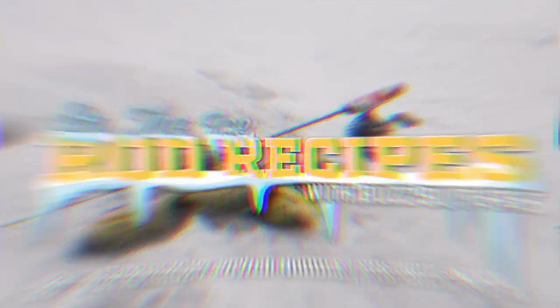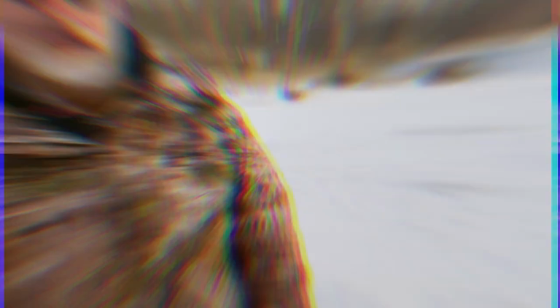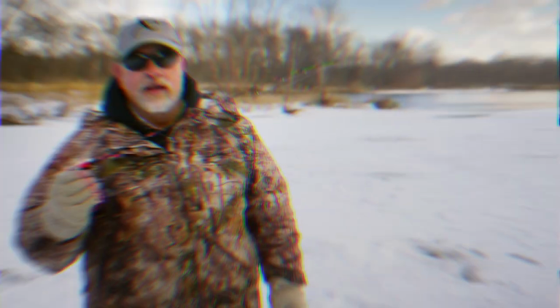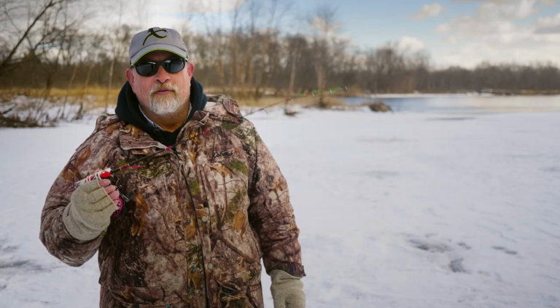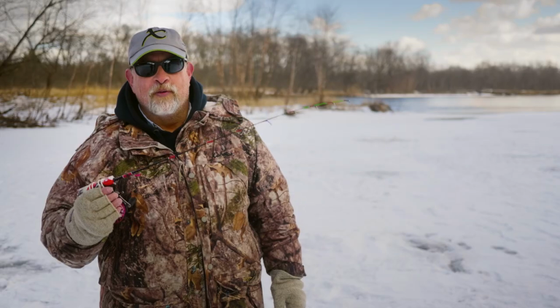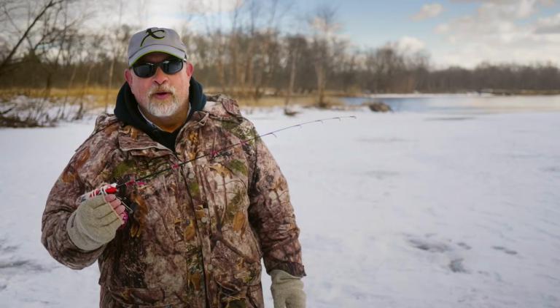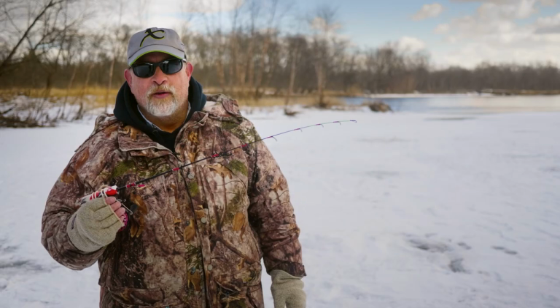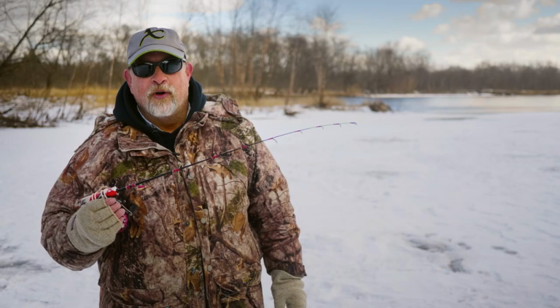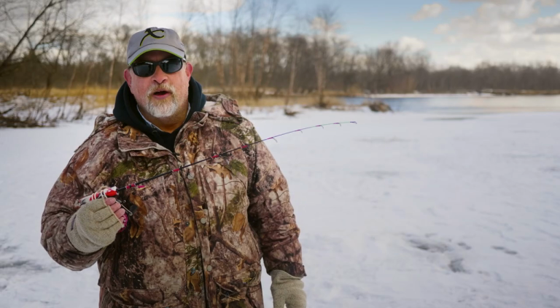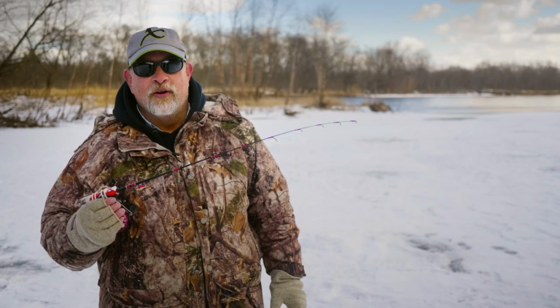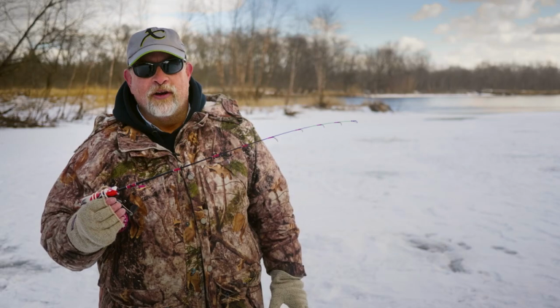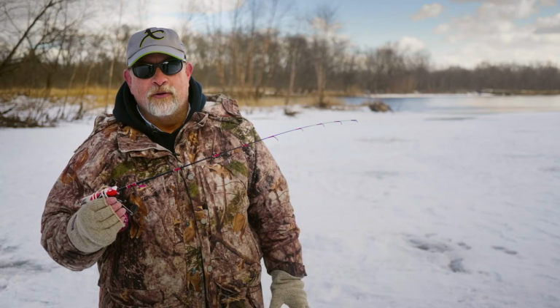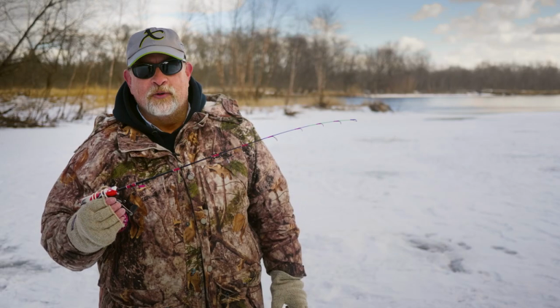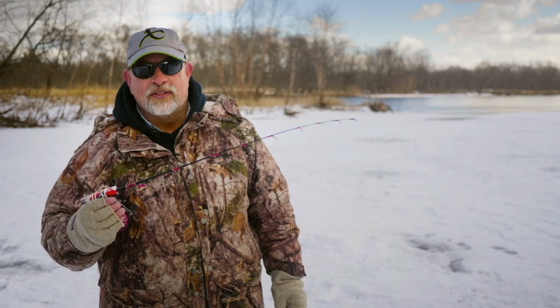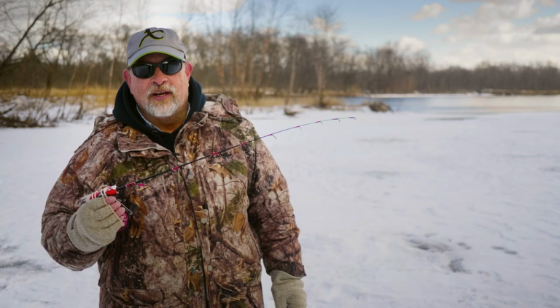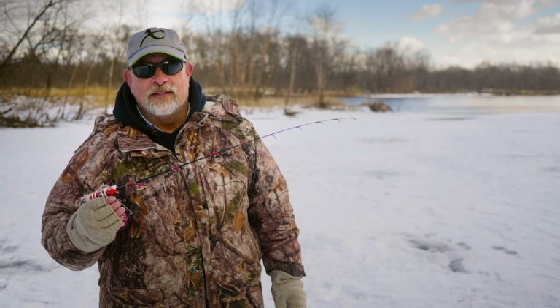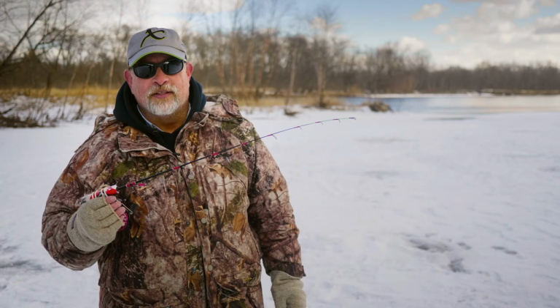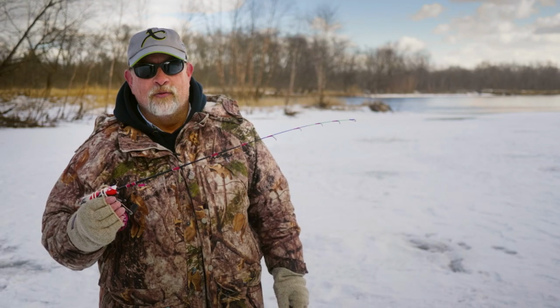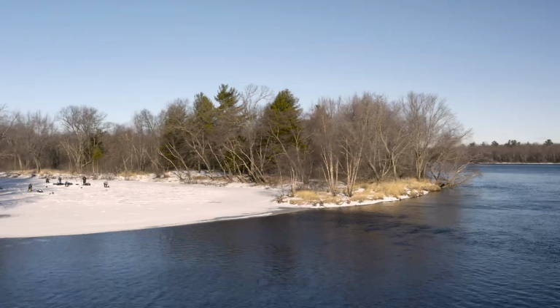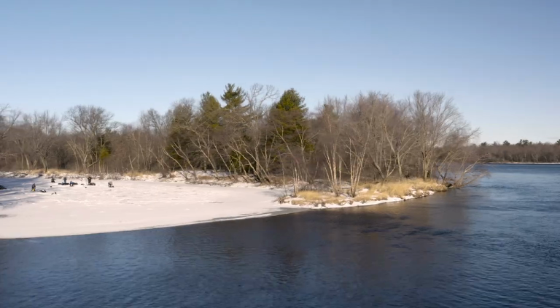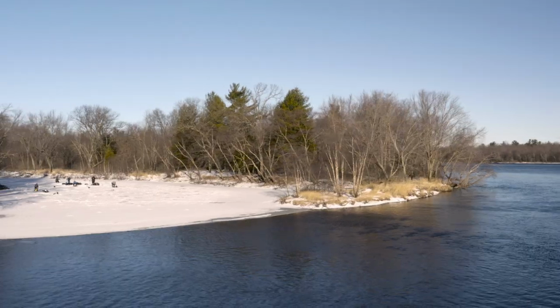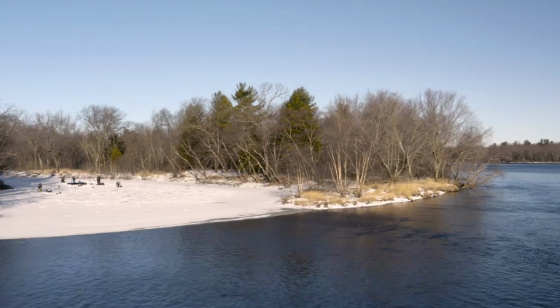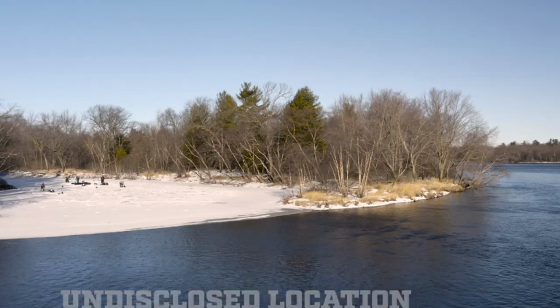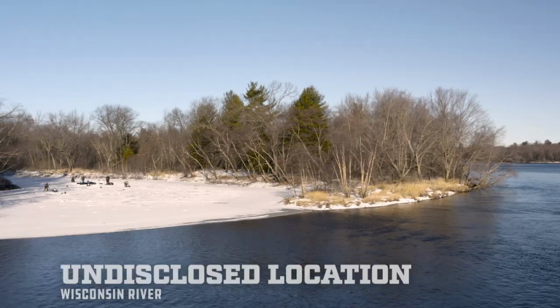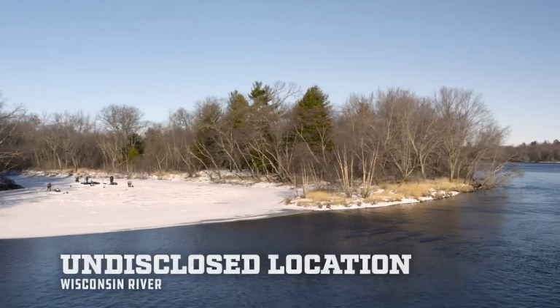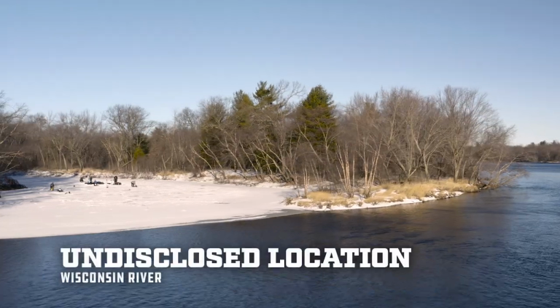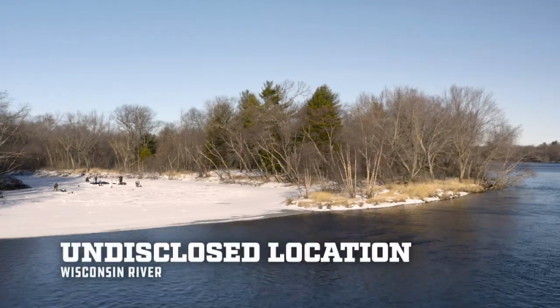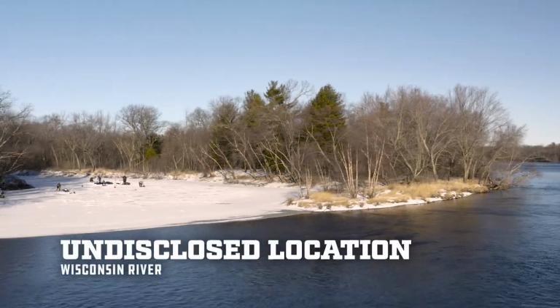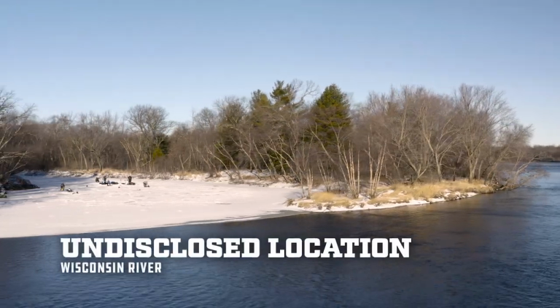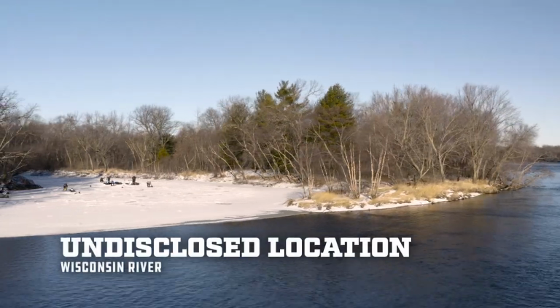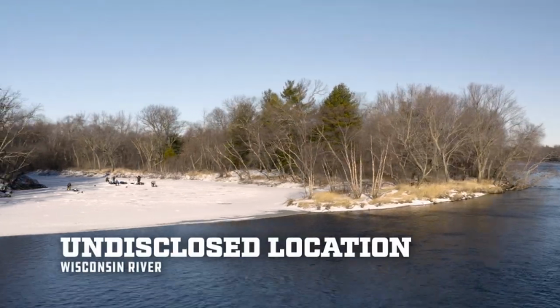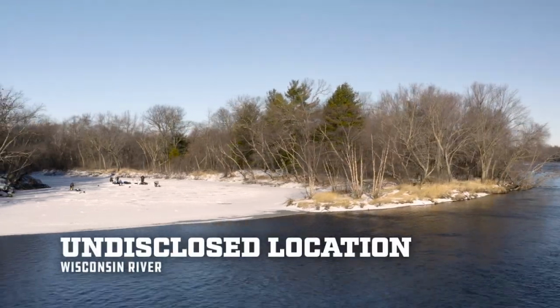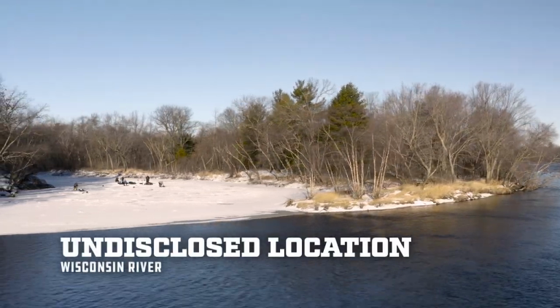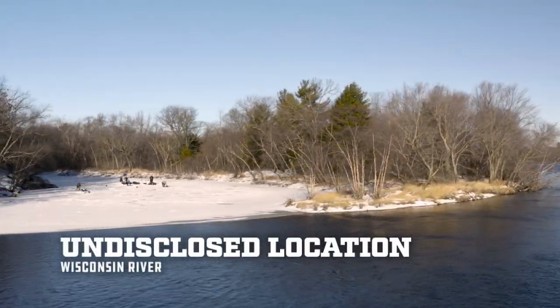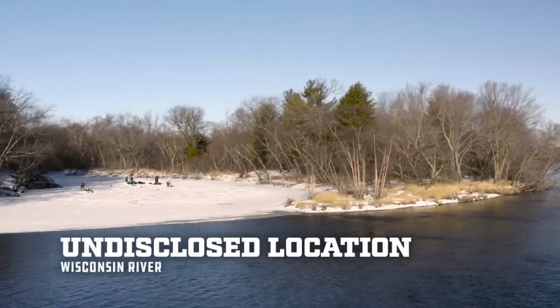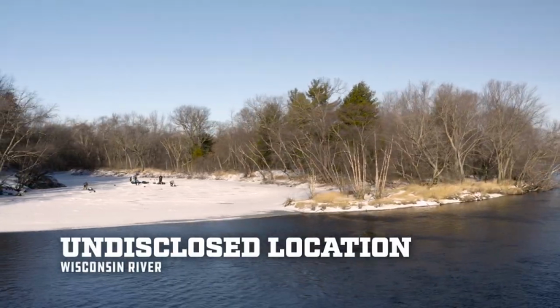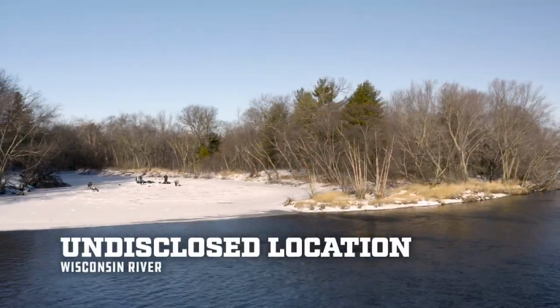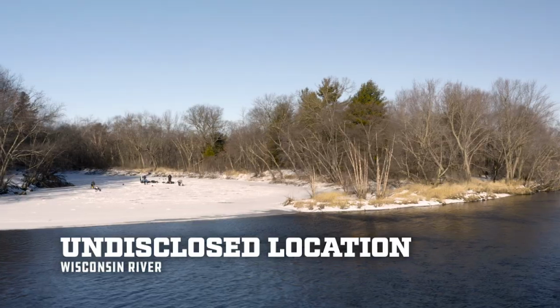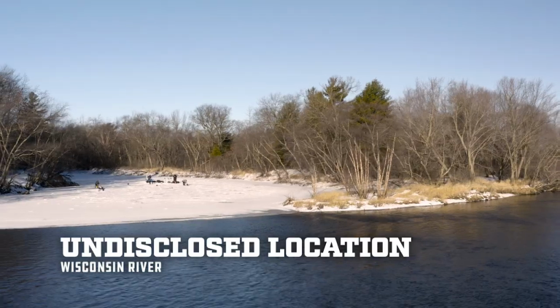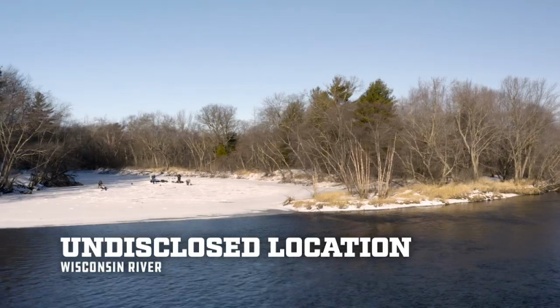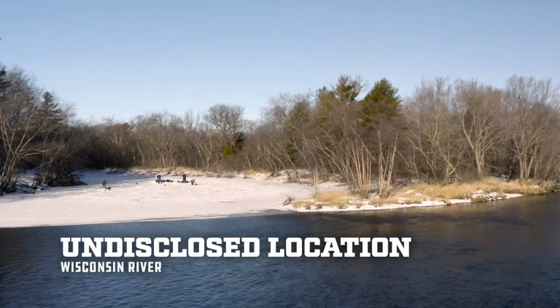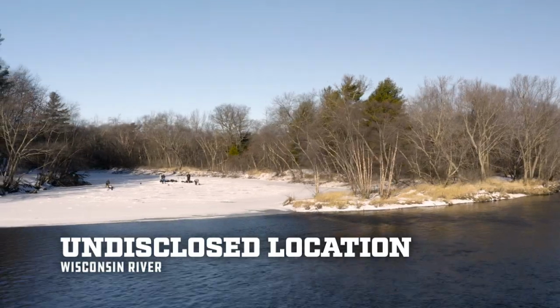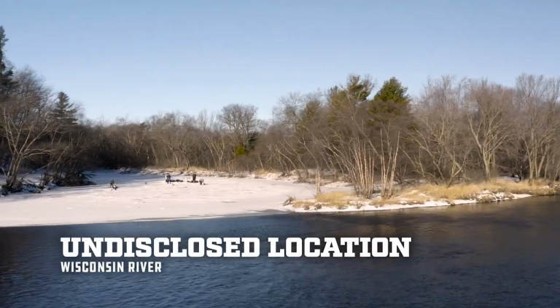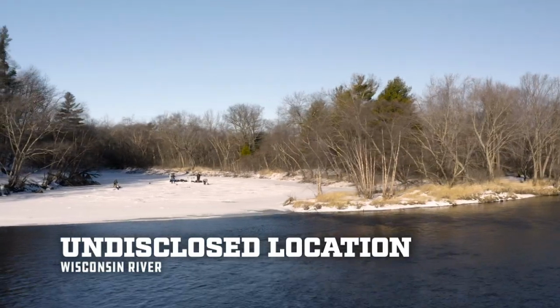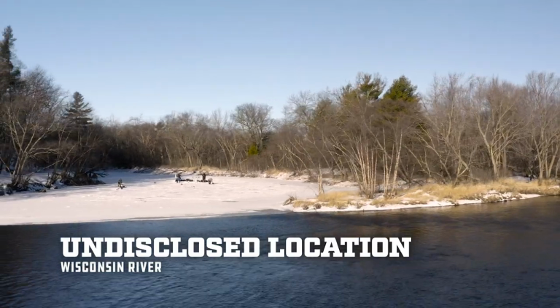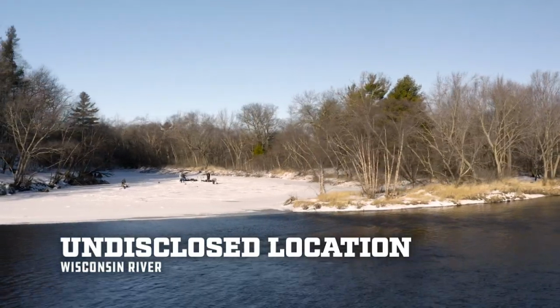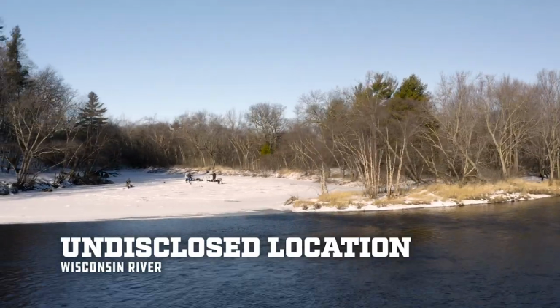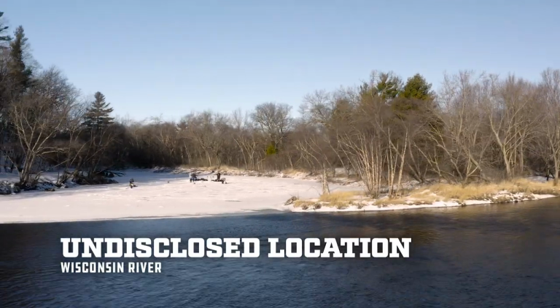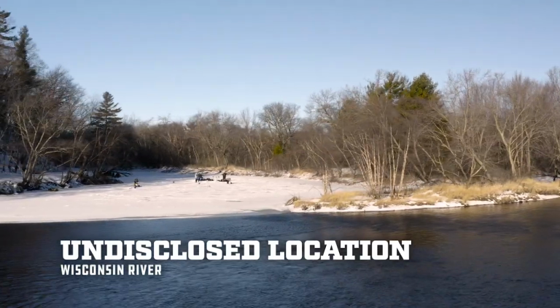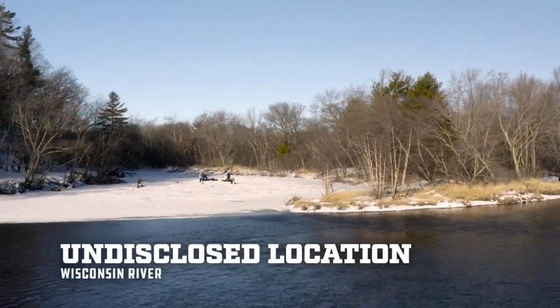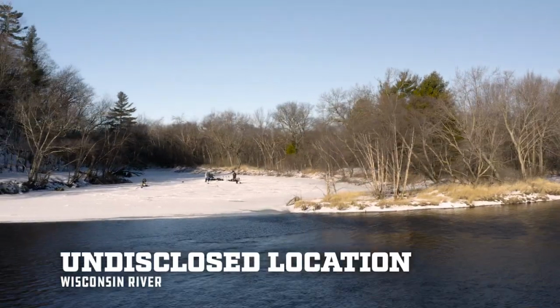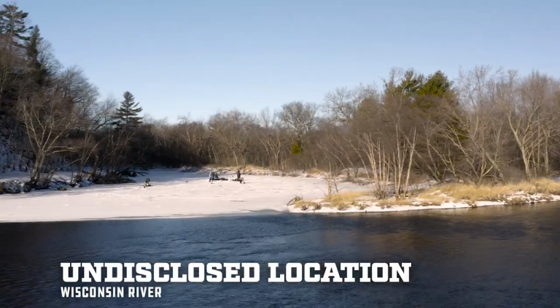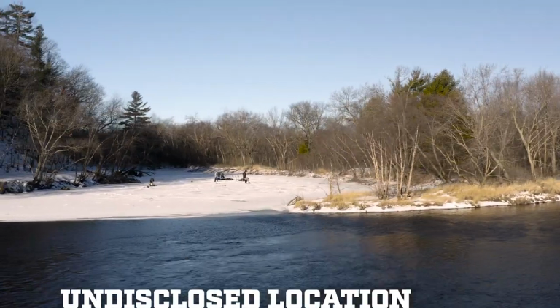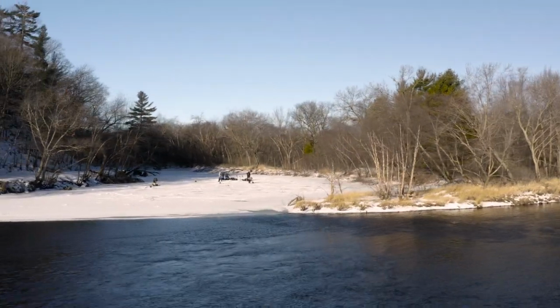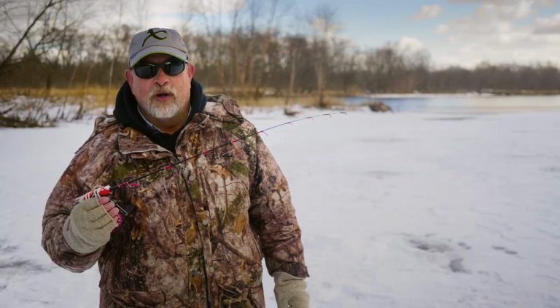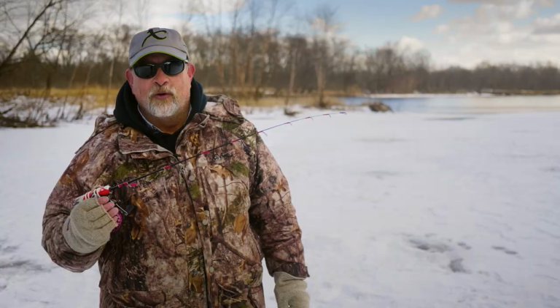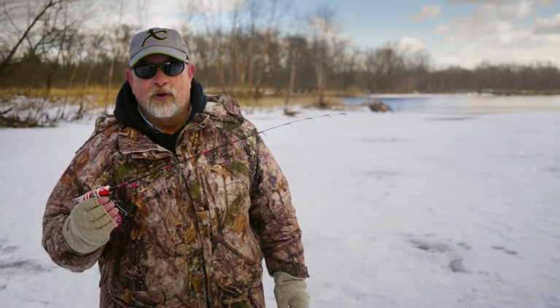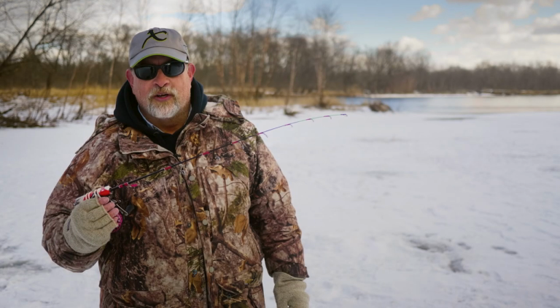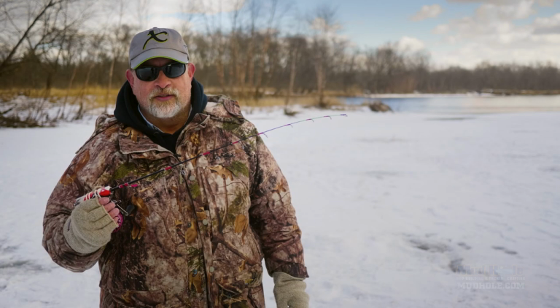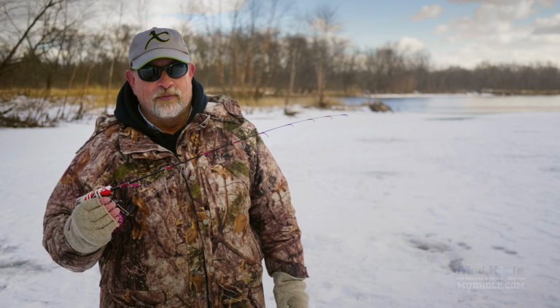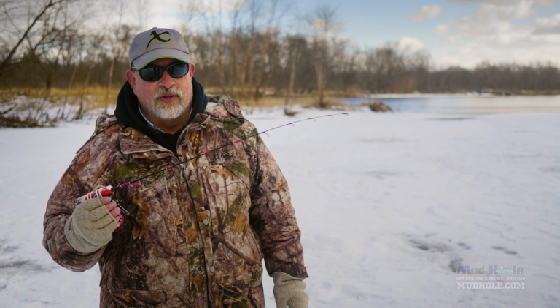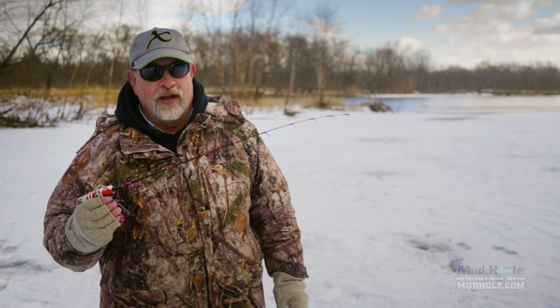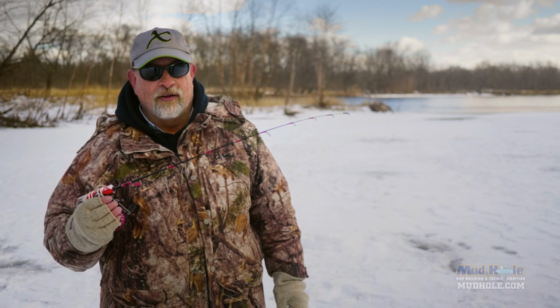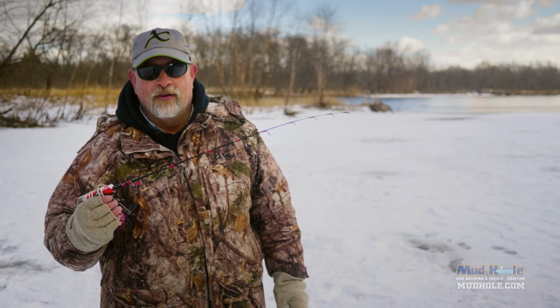Hey everybody, we're out here on the Wisconsin River — the solid part of the Wisconsin River — doing some ice fishing with Mud Hole Custom Tackle.